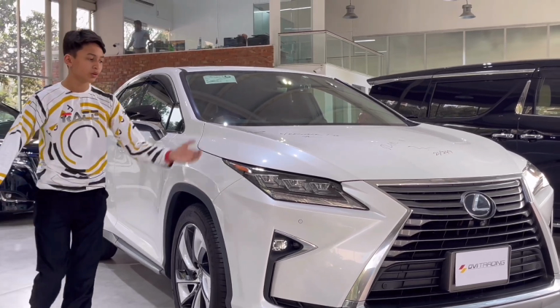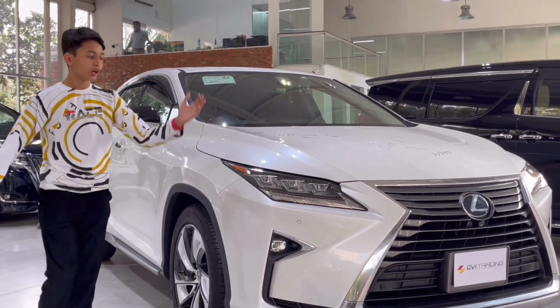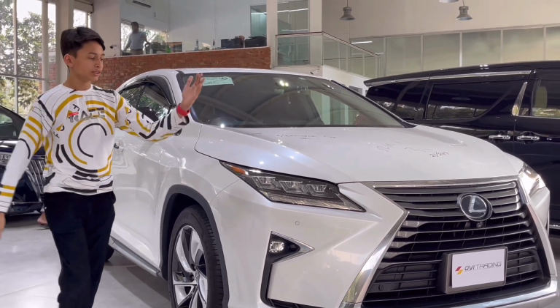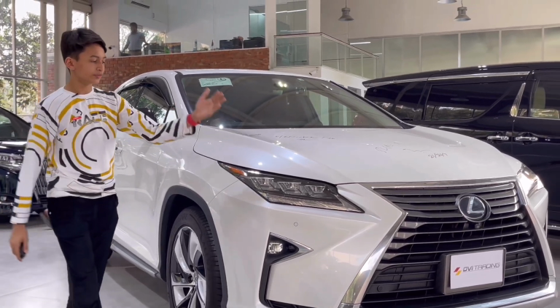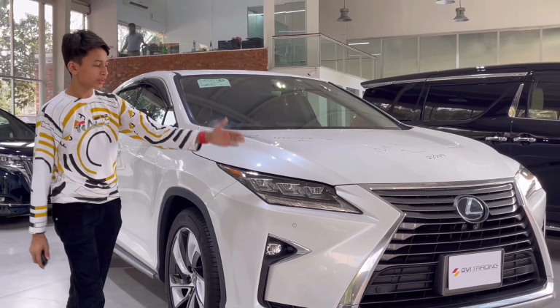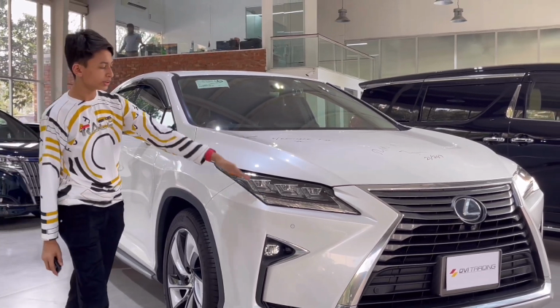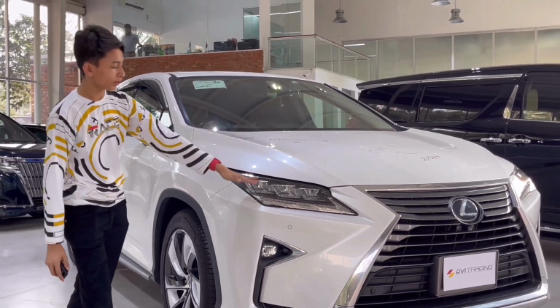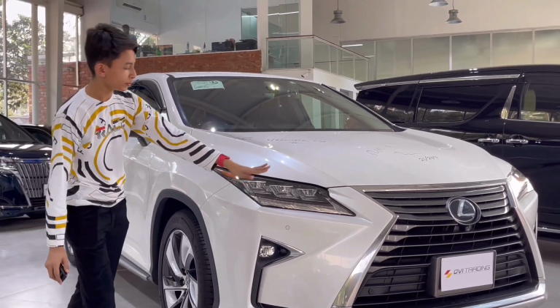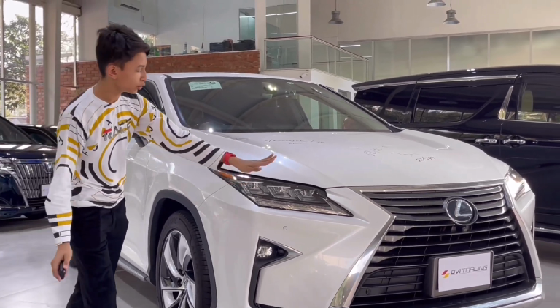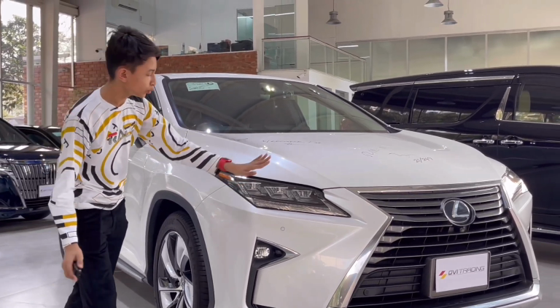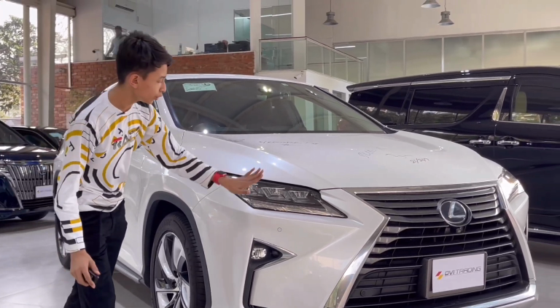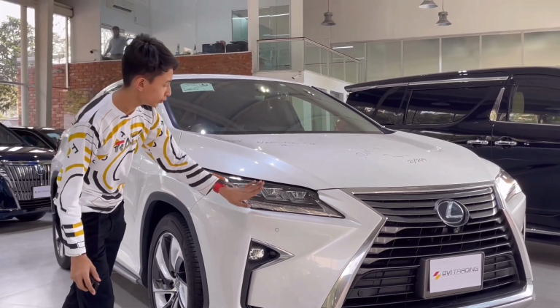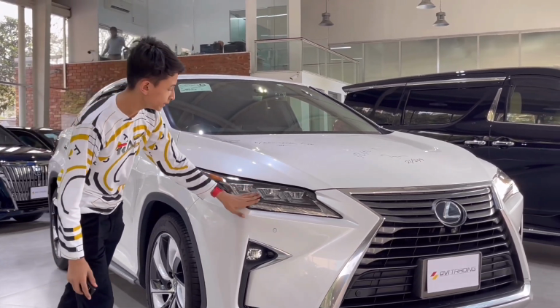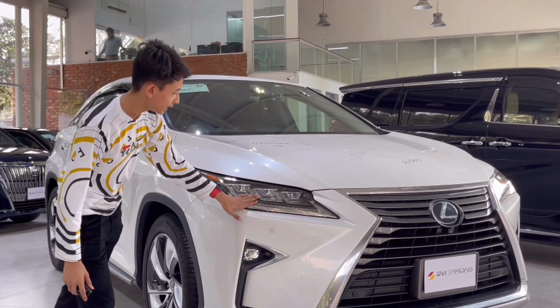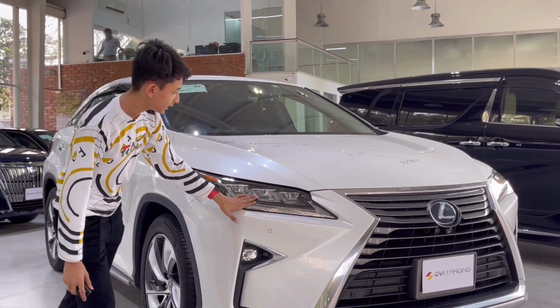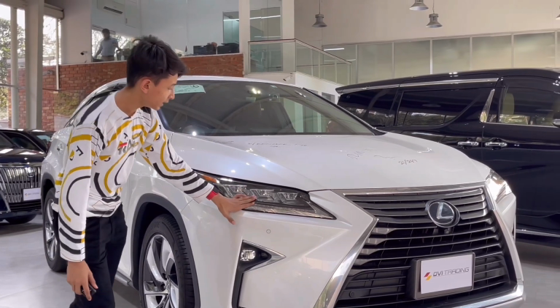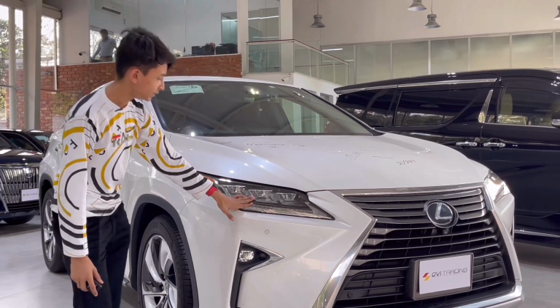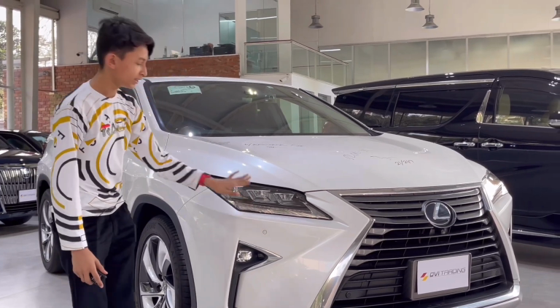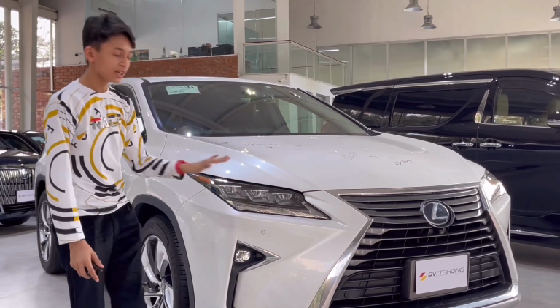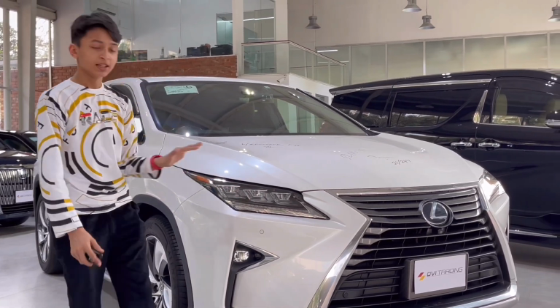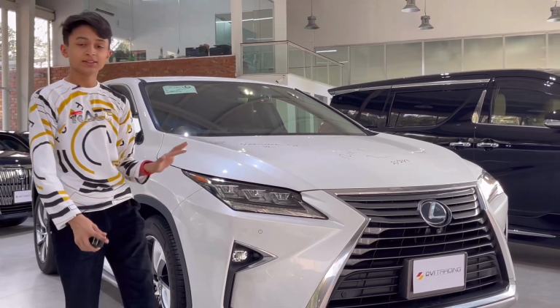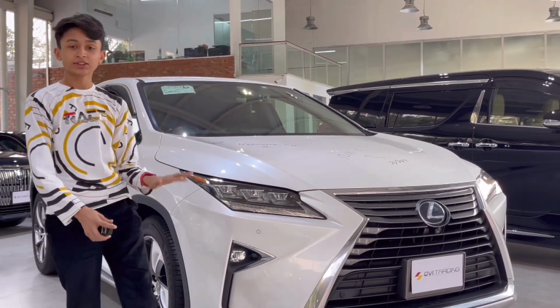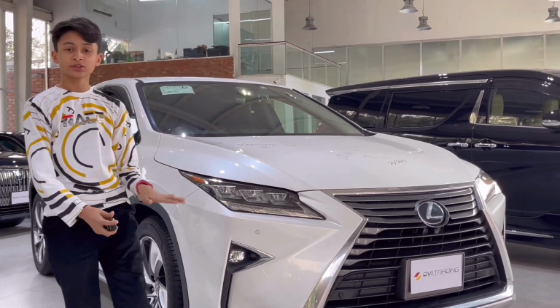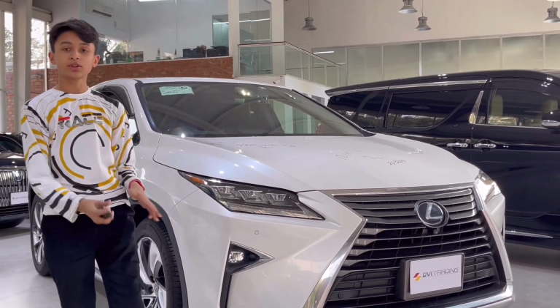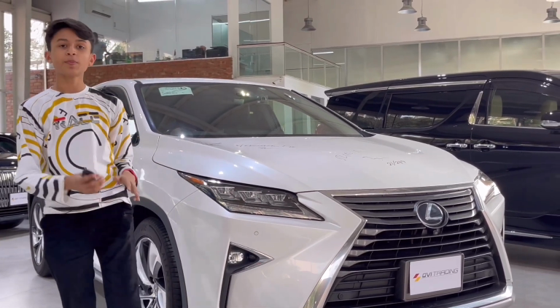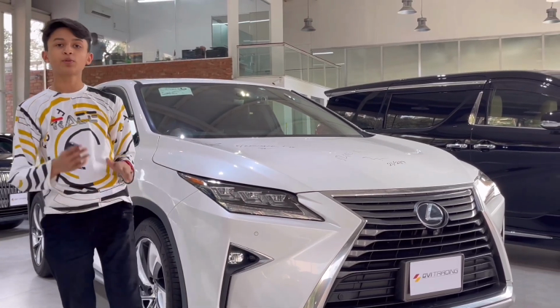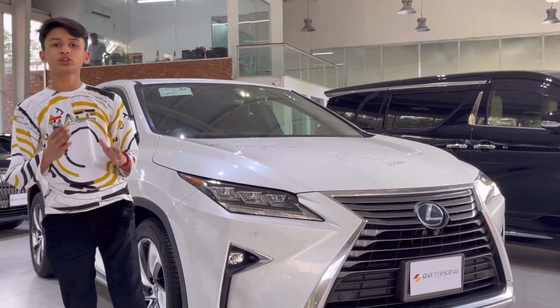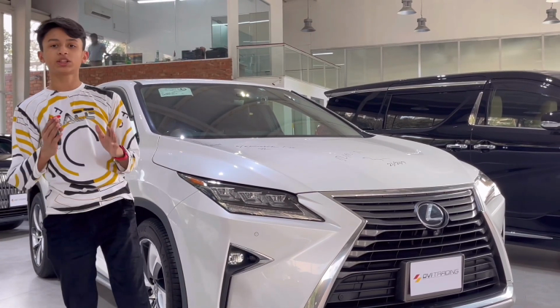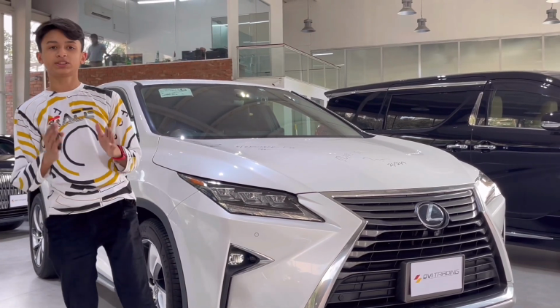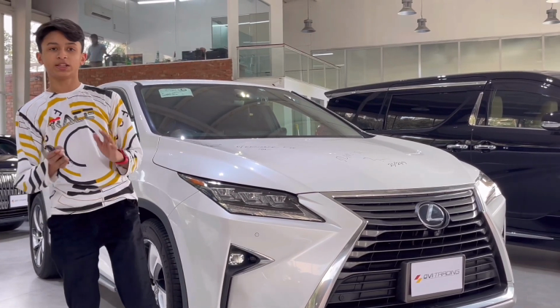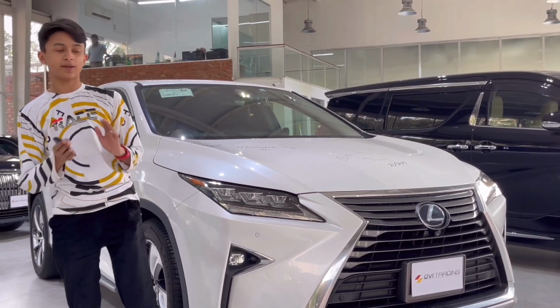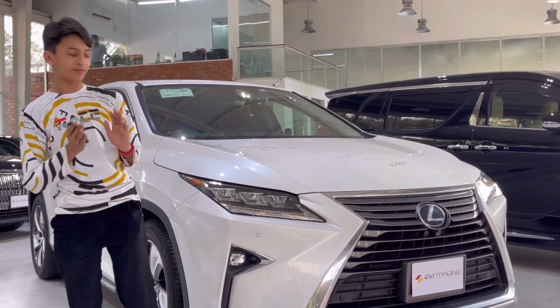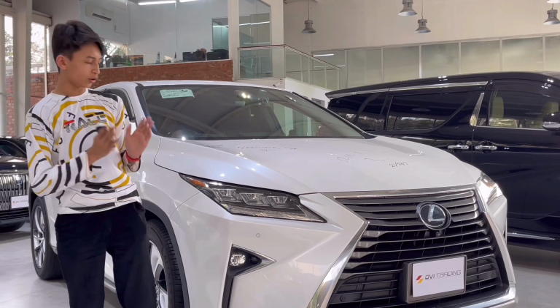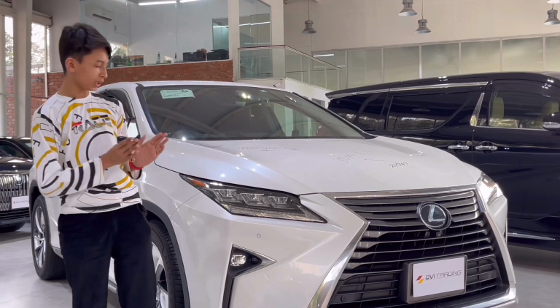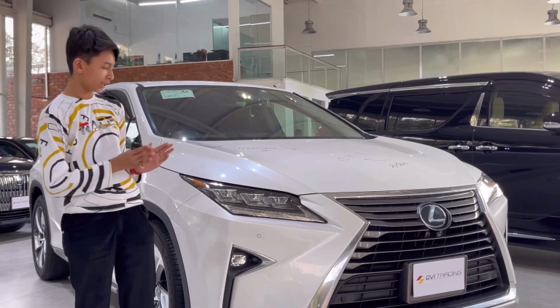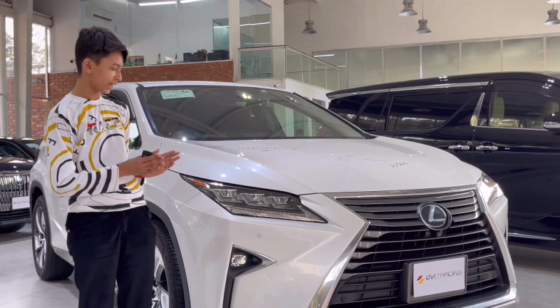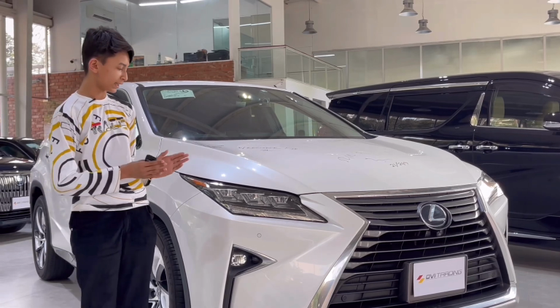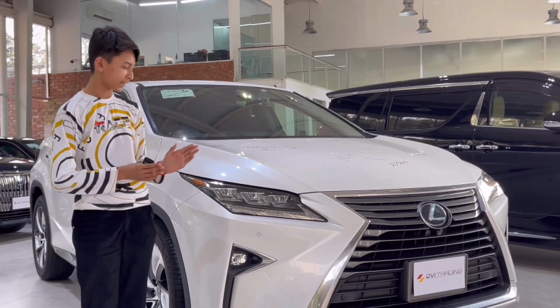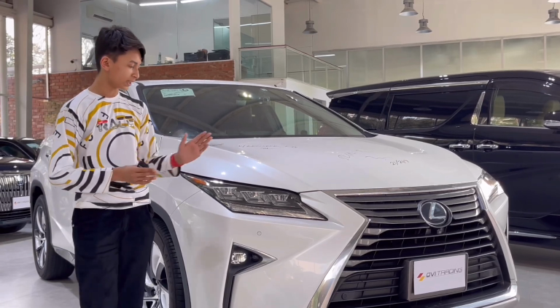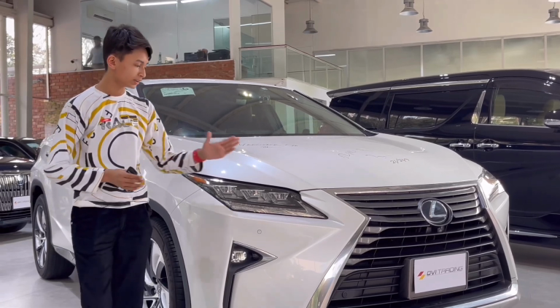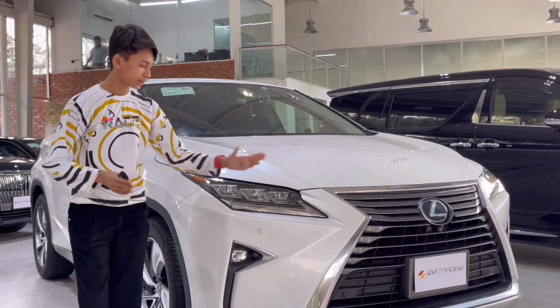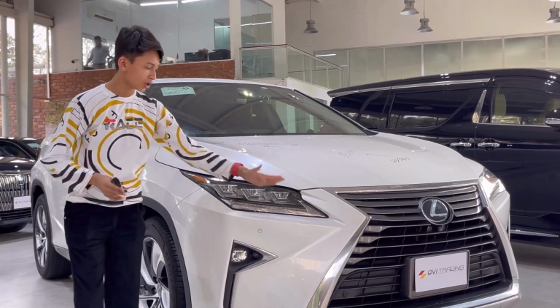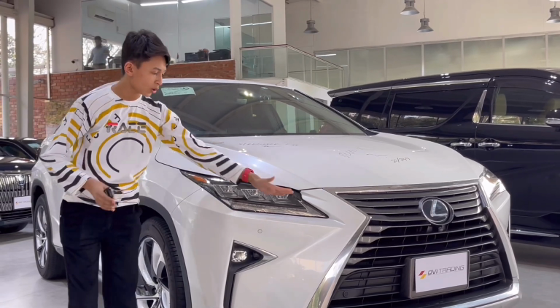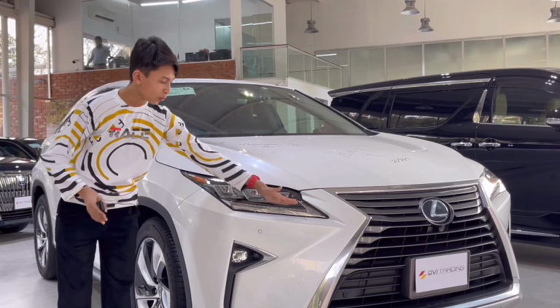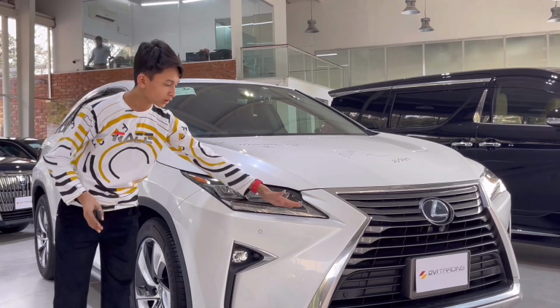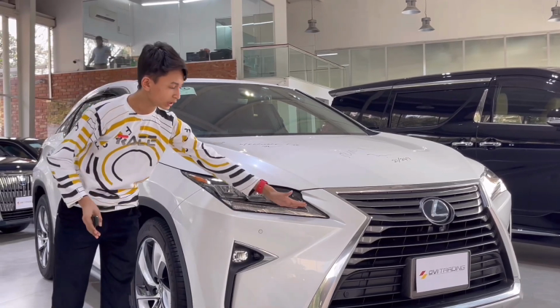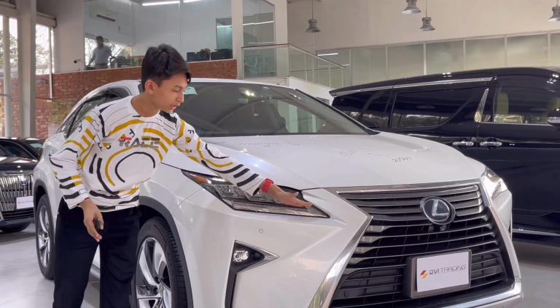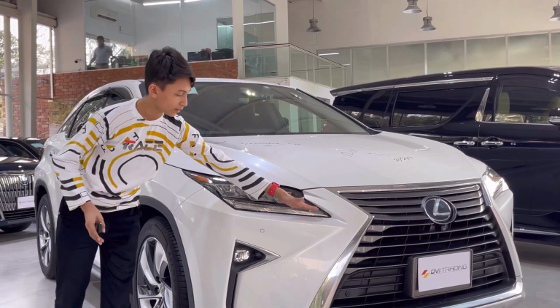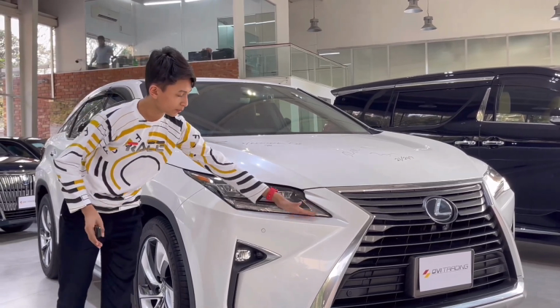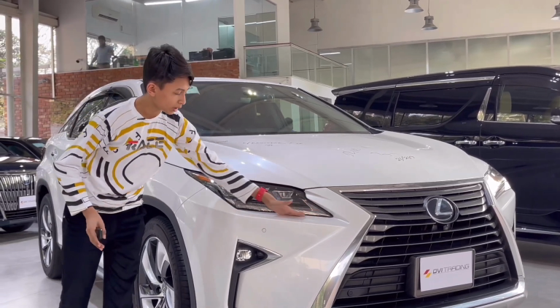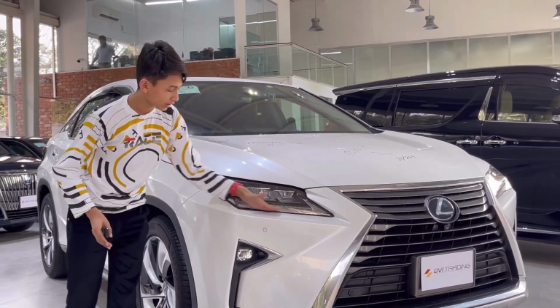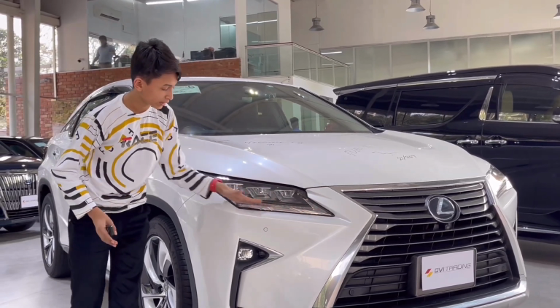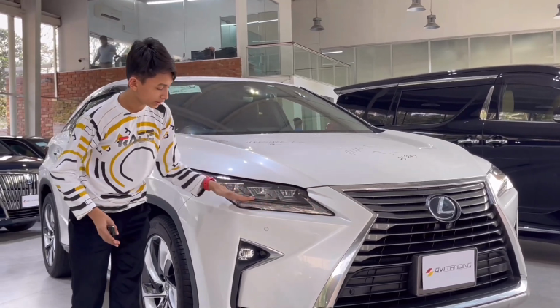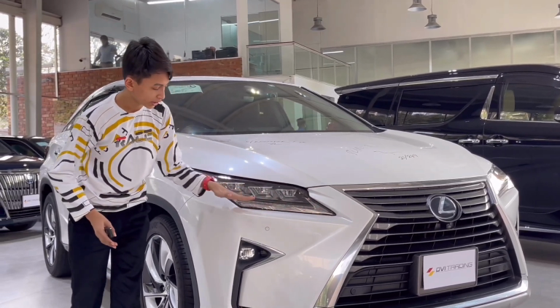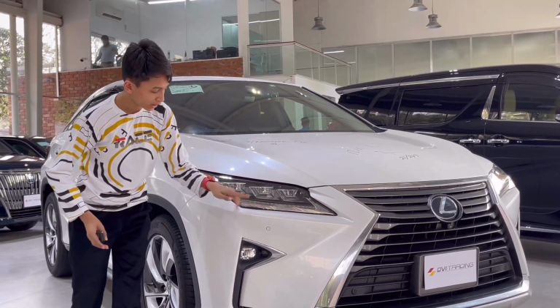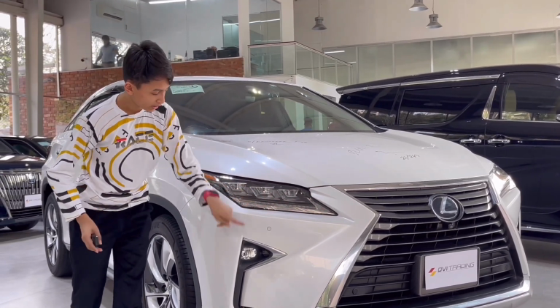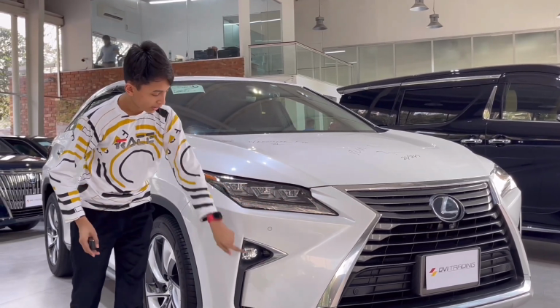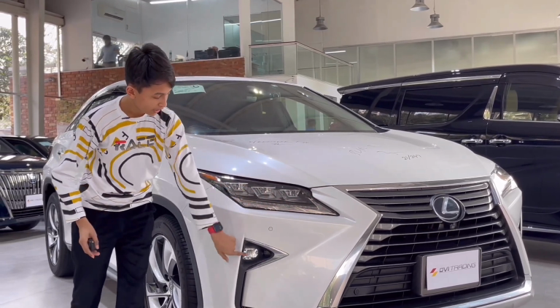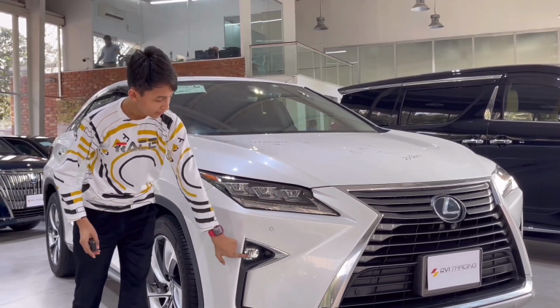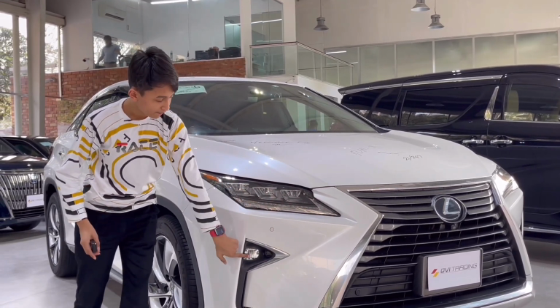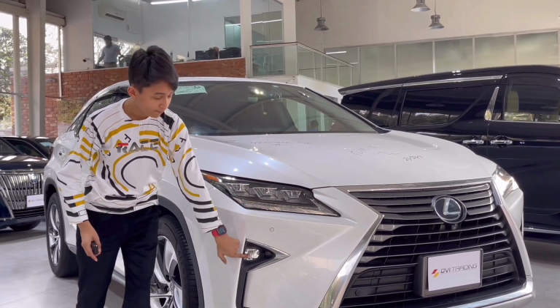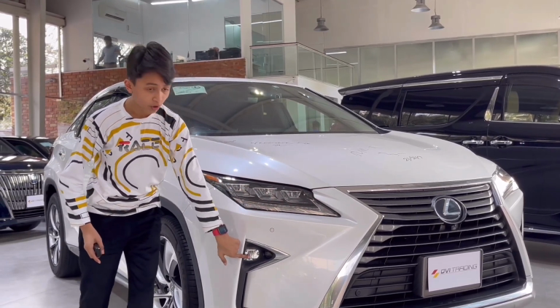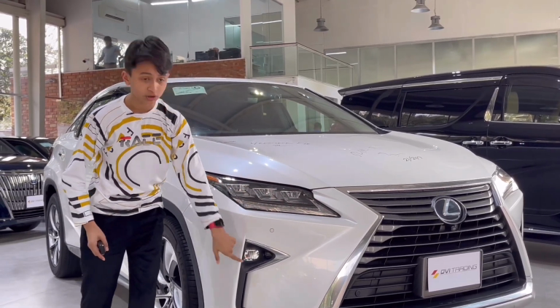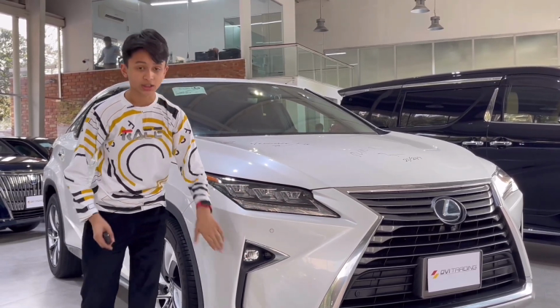First I'm going to show you these headlights. These are three projector sets of full LED headlights with daytime running lights and fog lights.